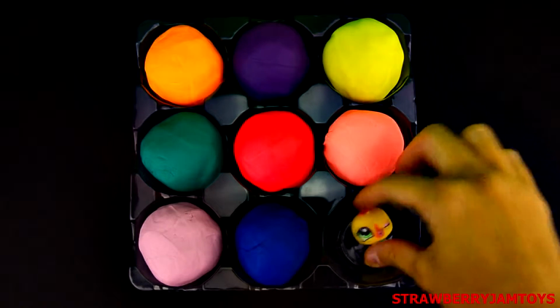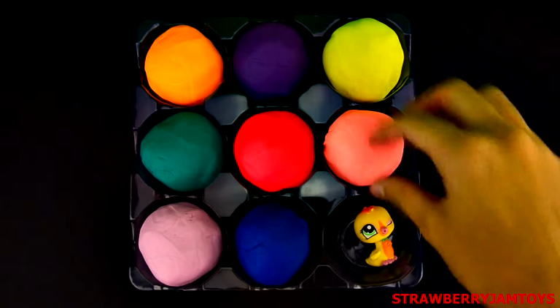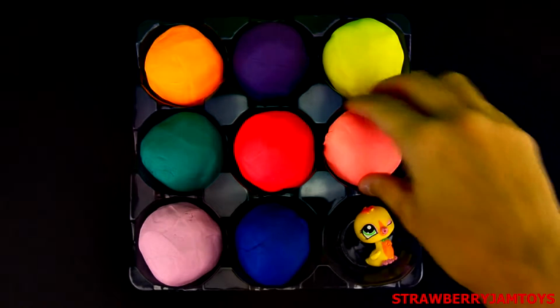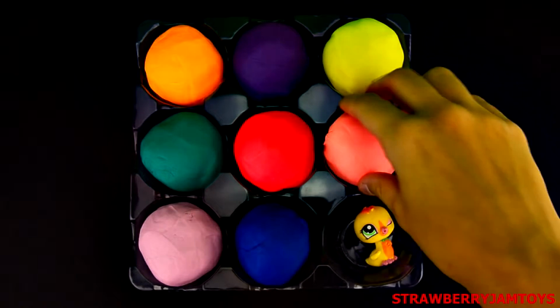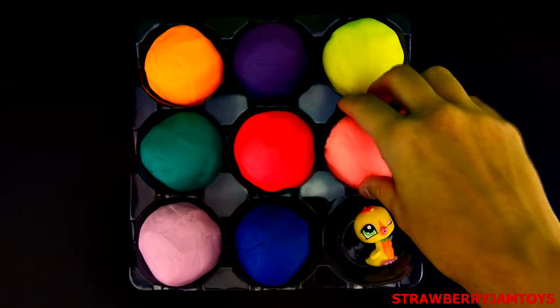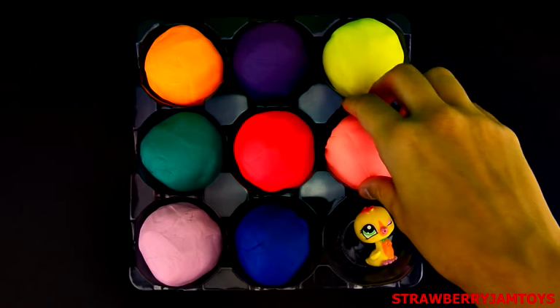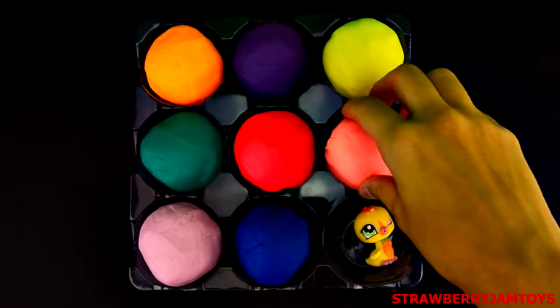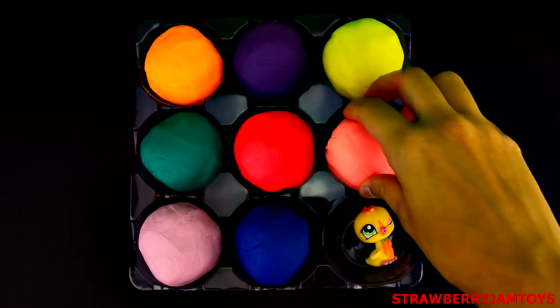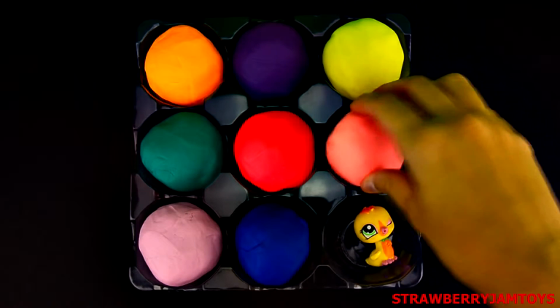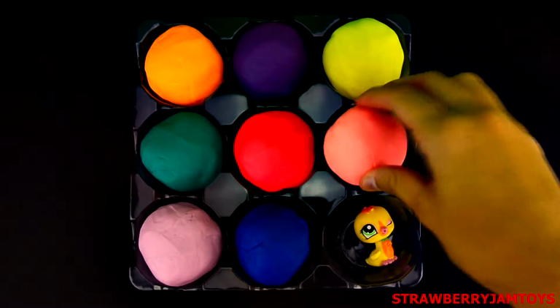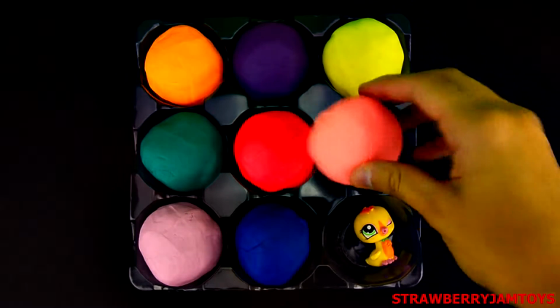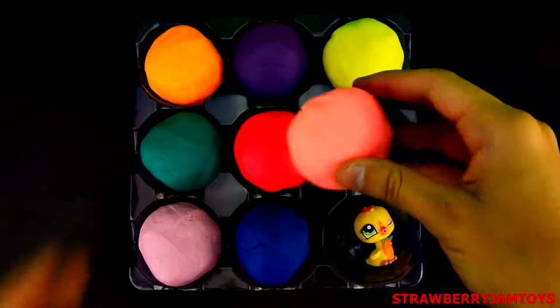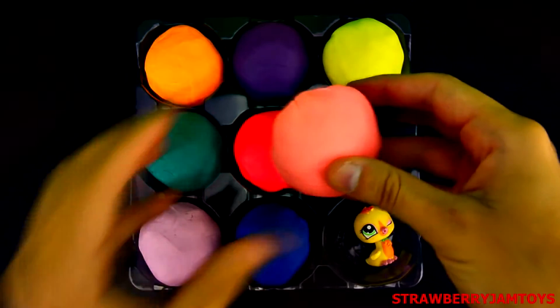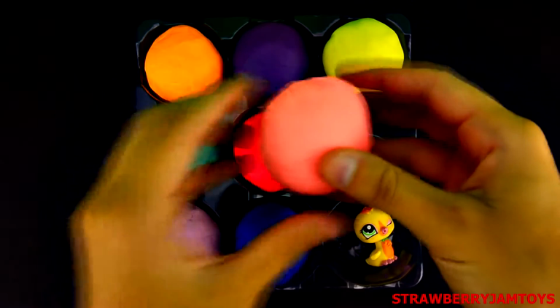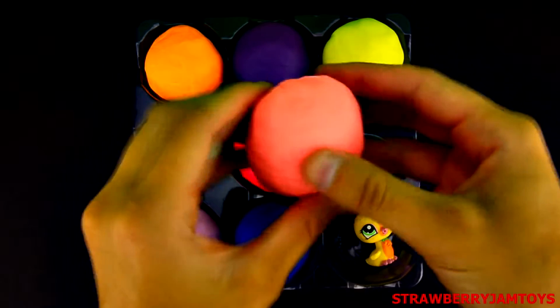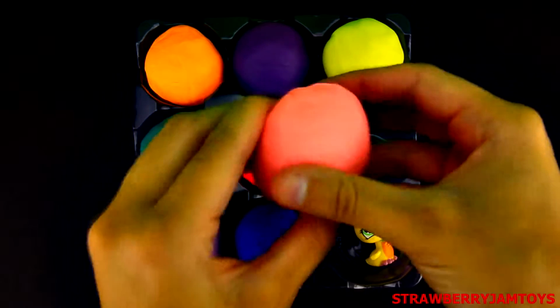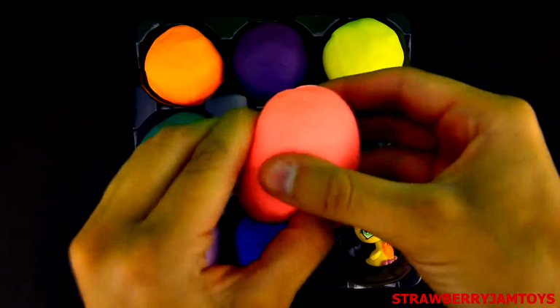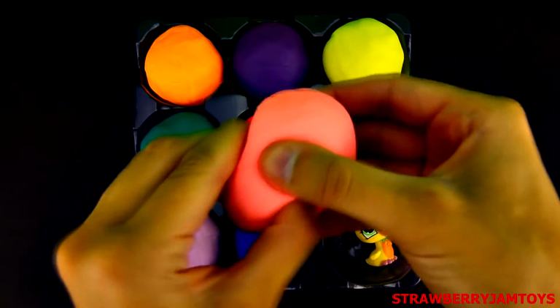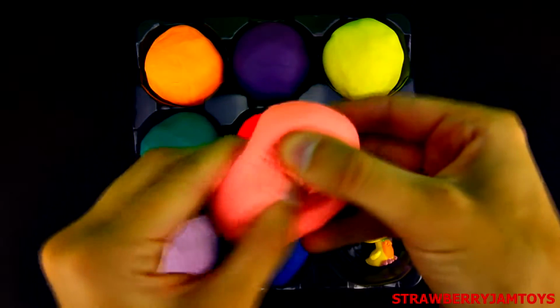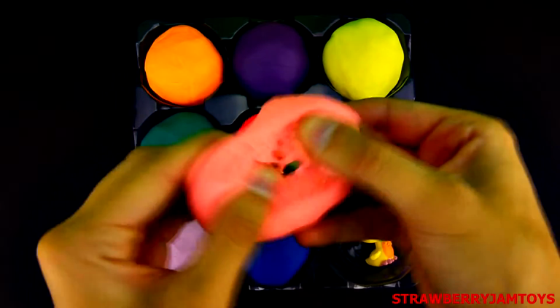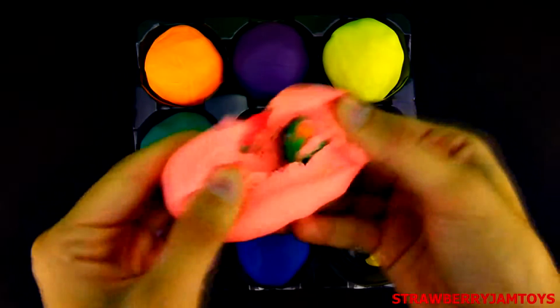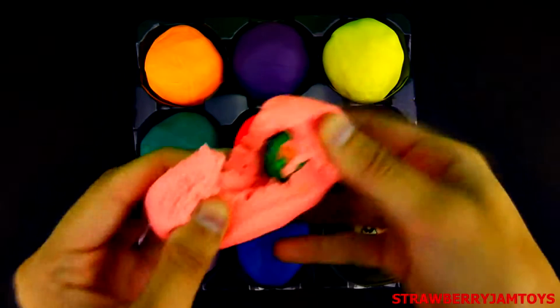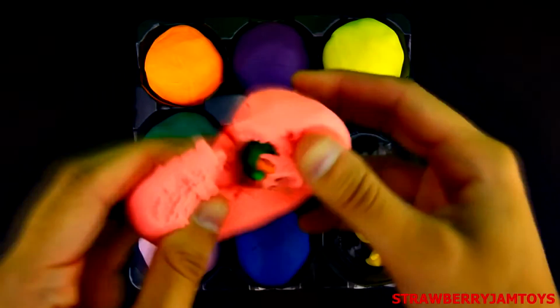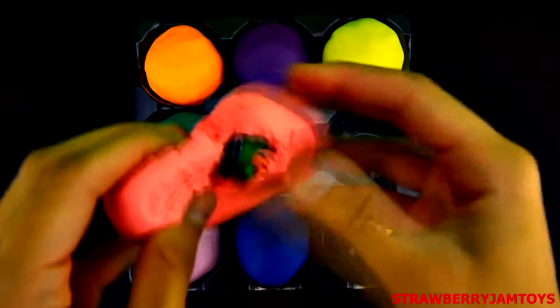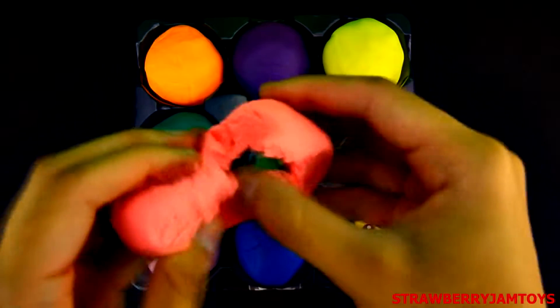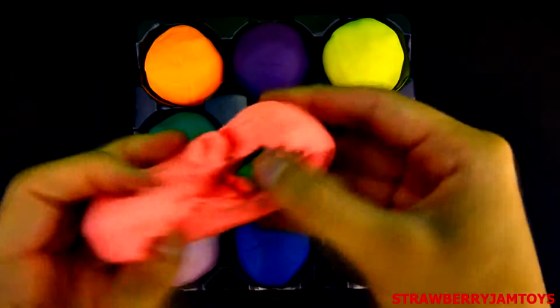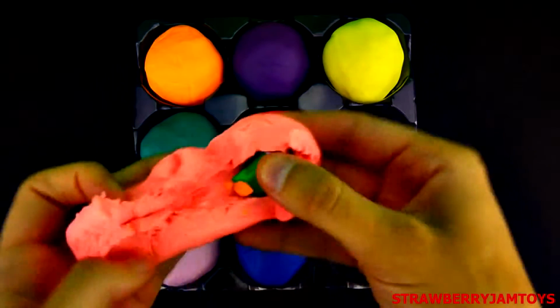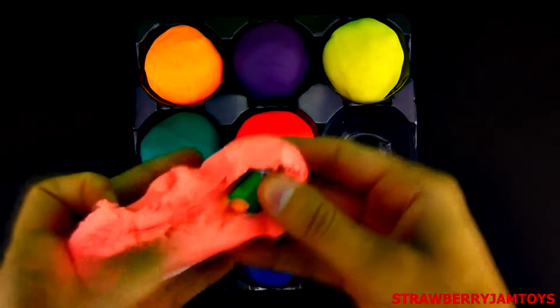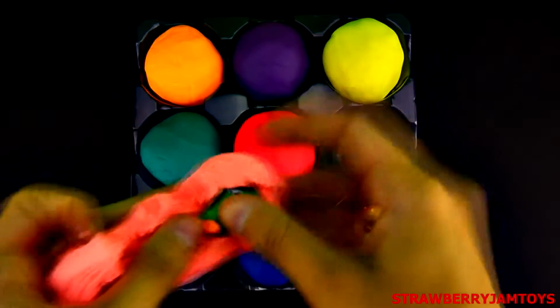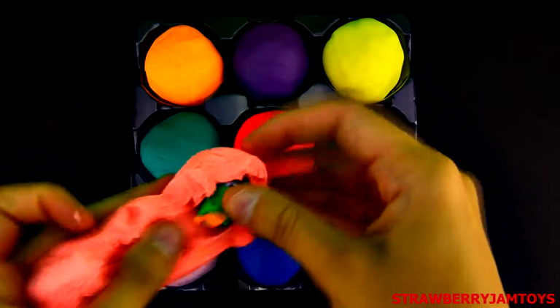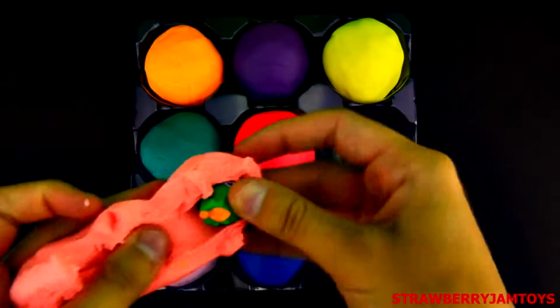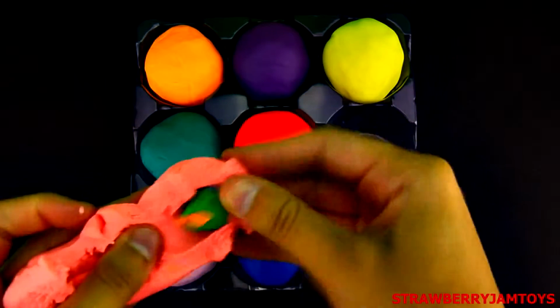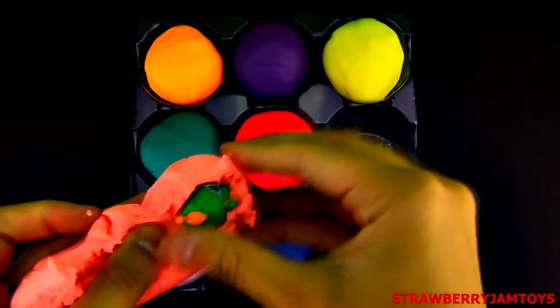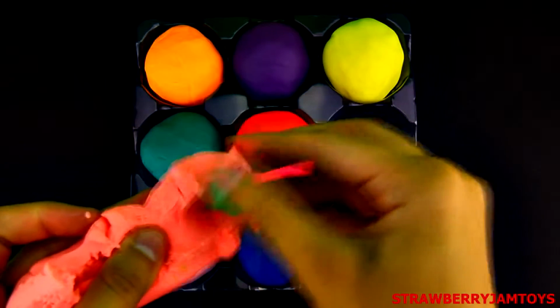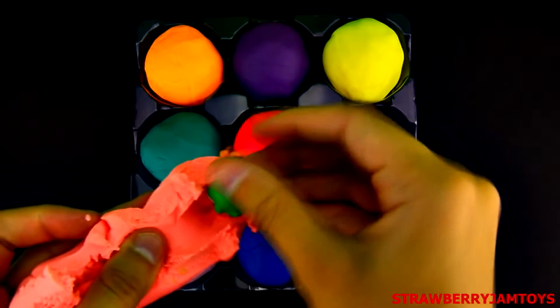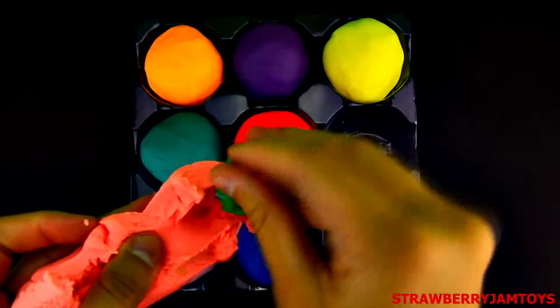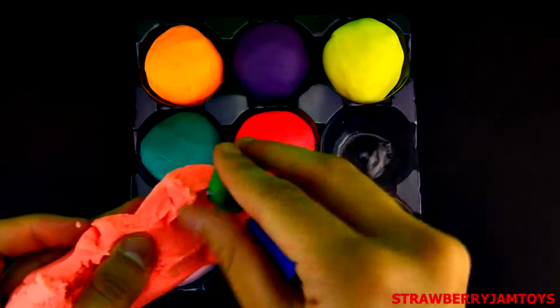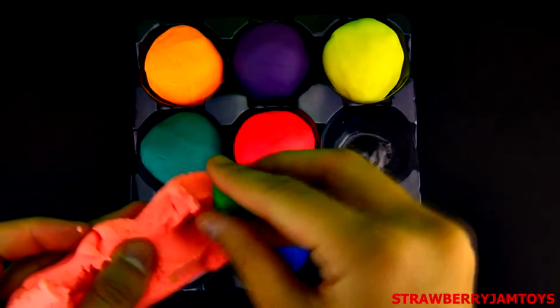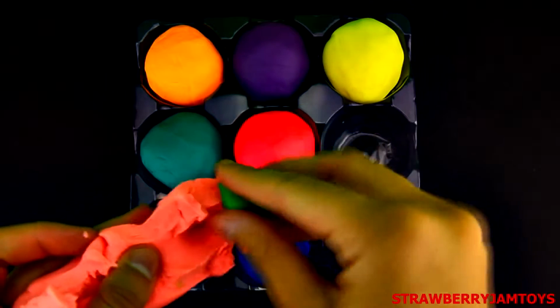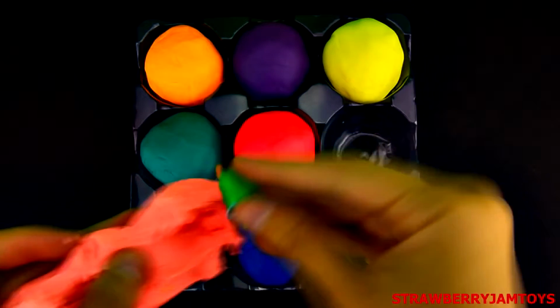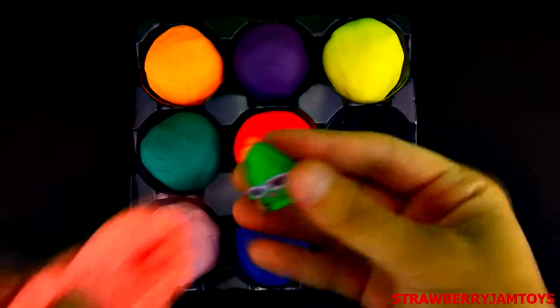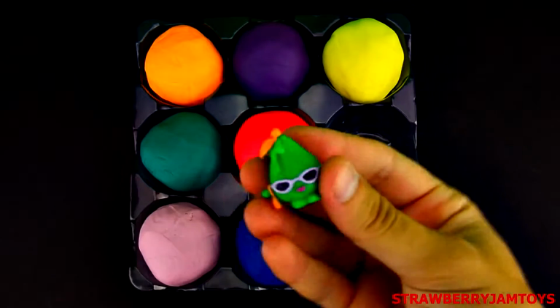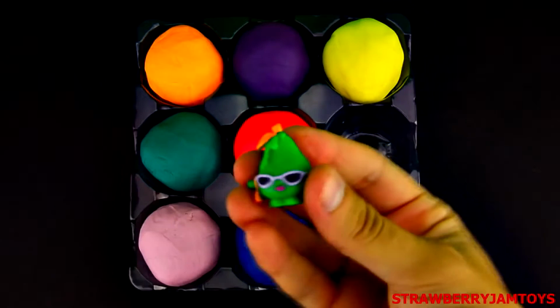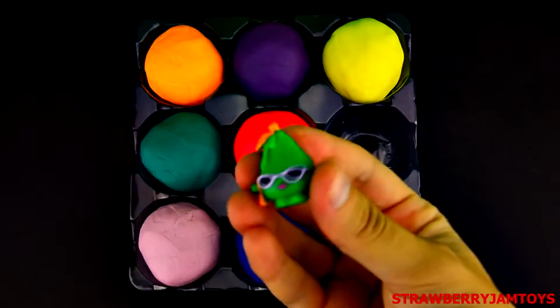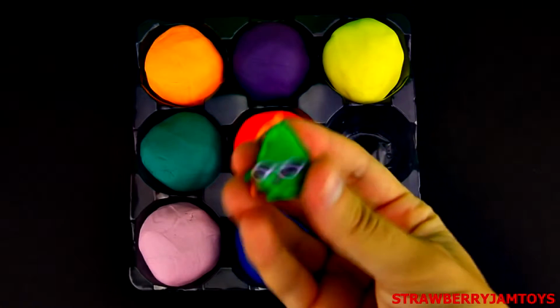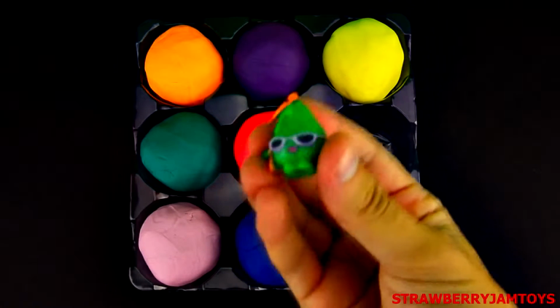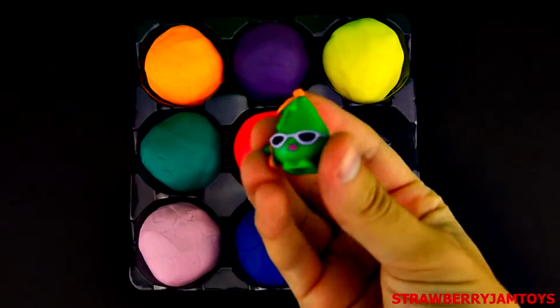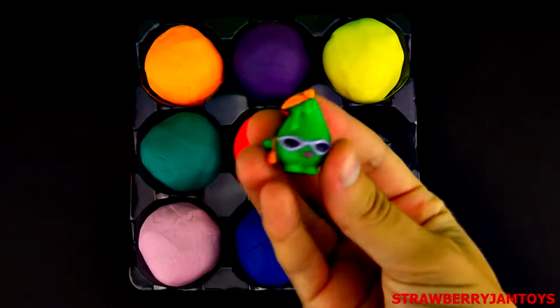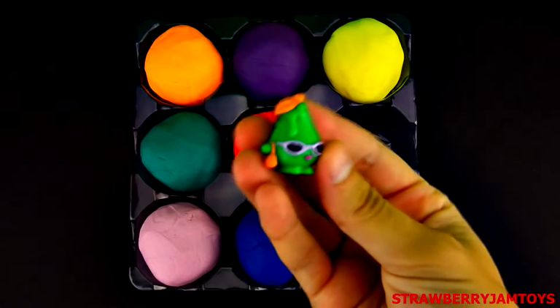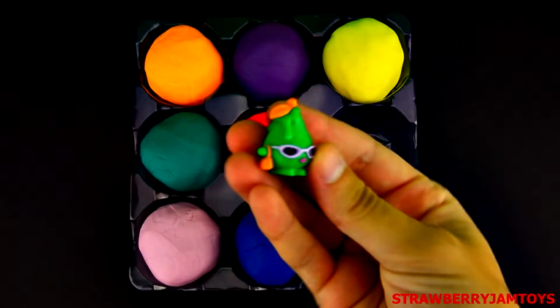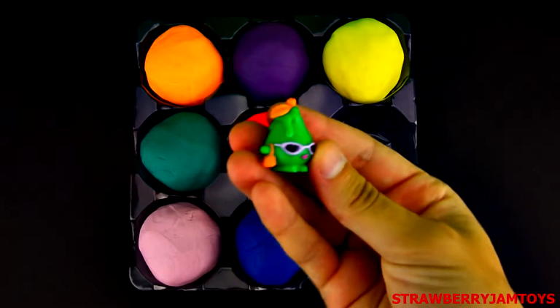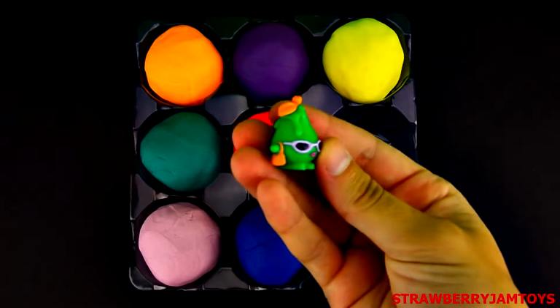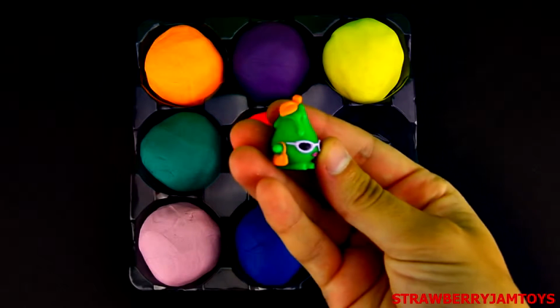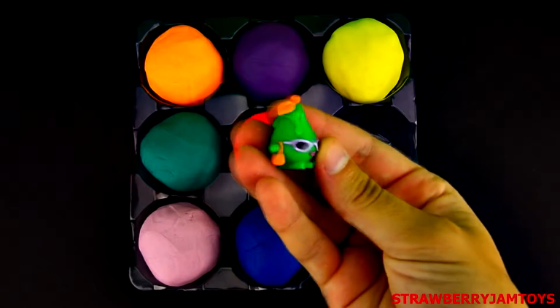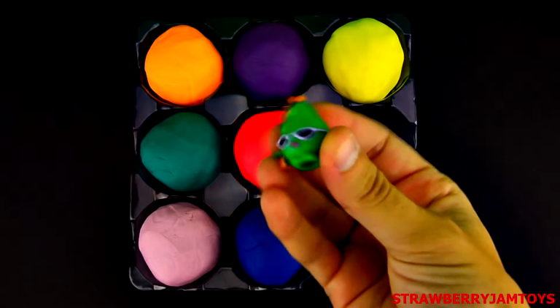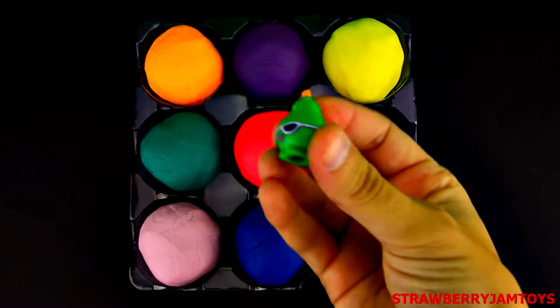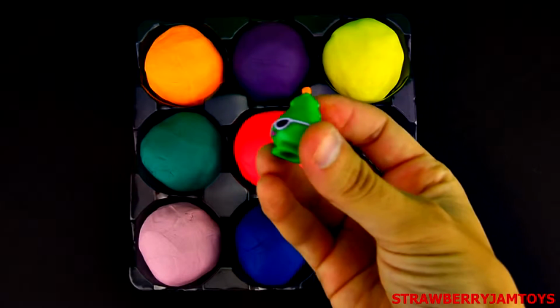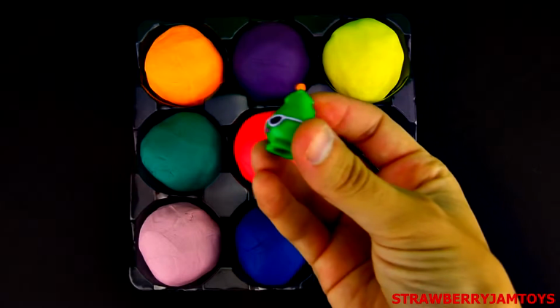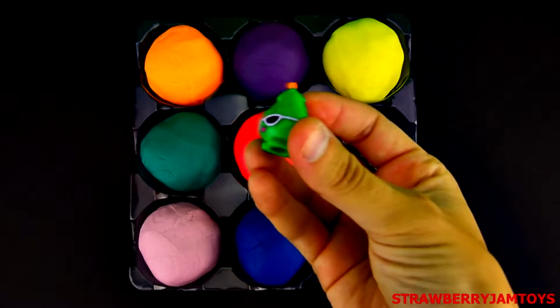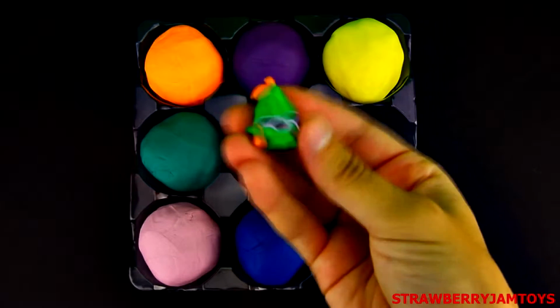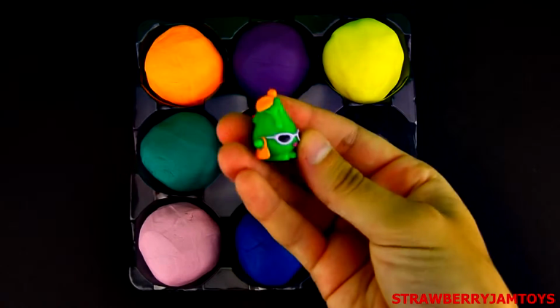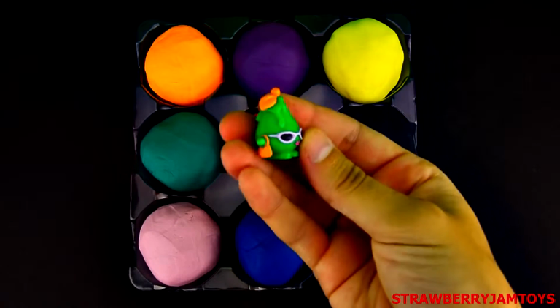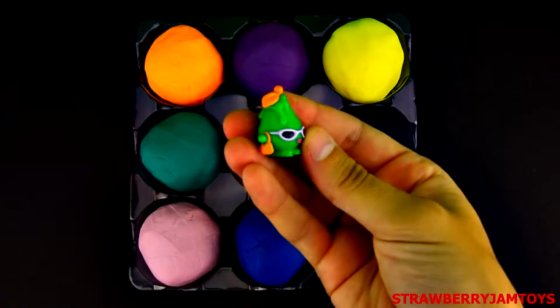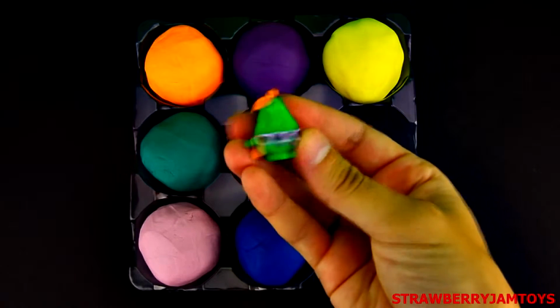Let's open the pink surprise egg. It's Posh Pear from the Shopkins.